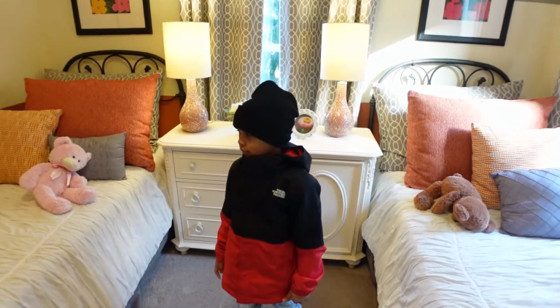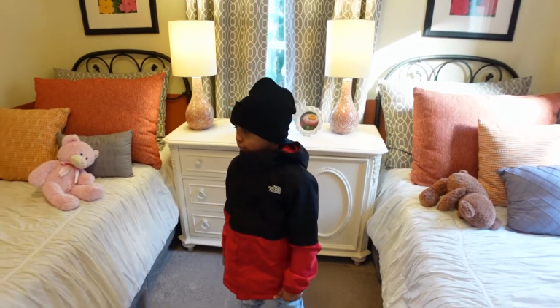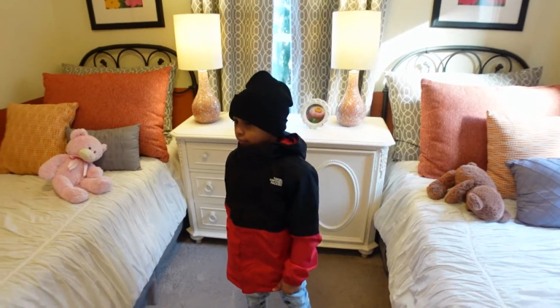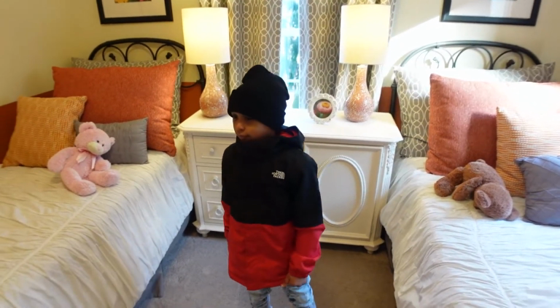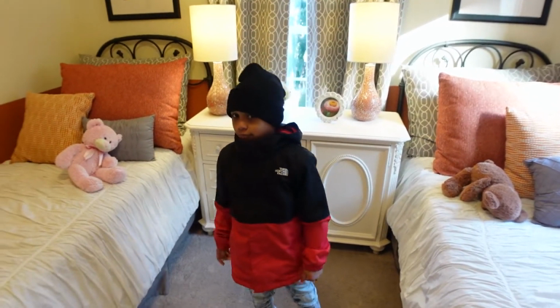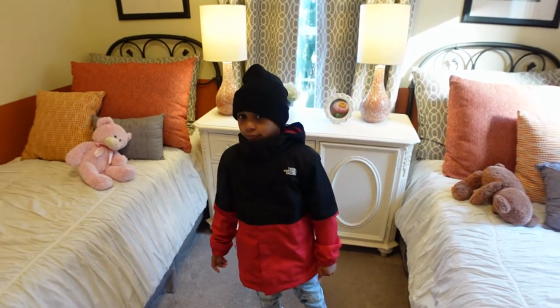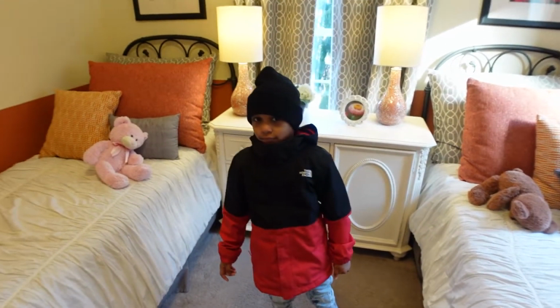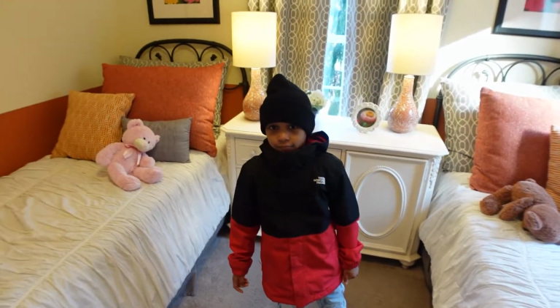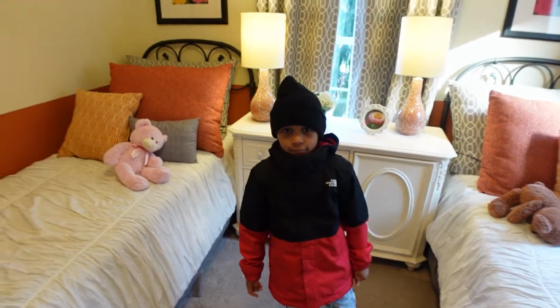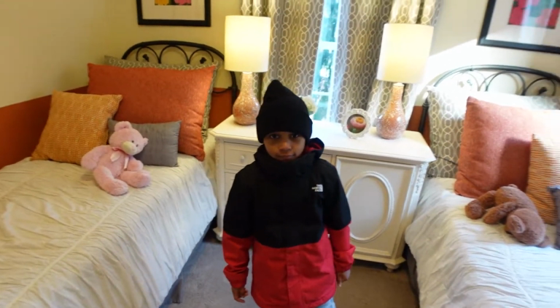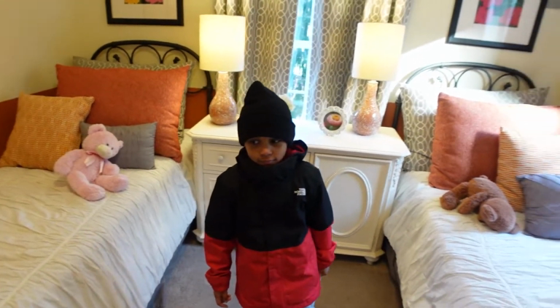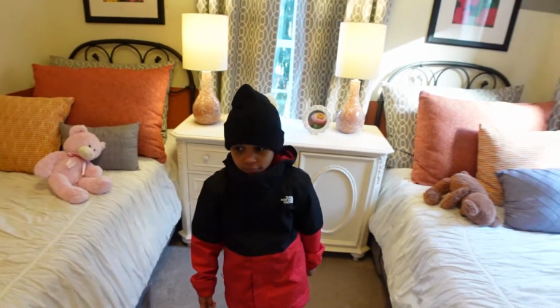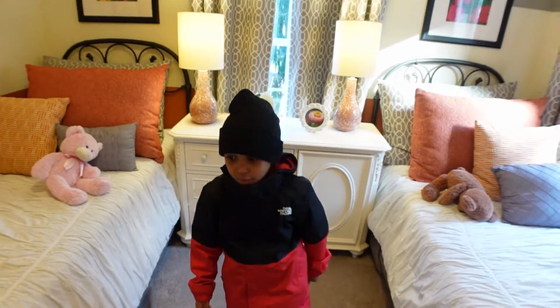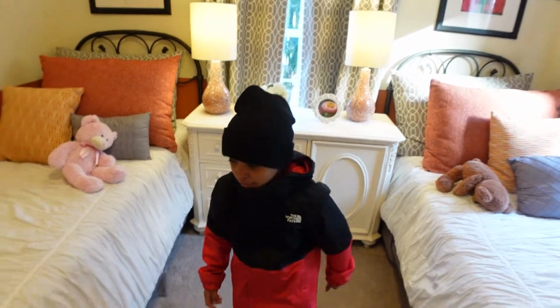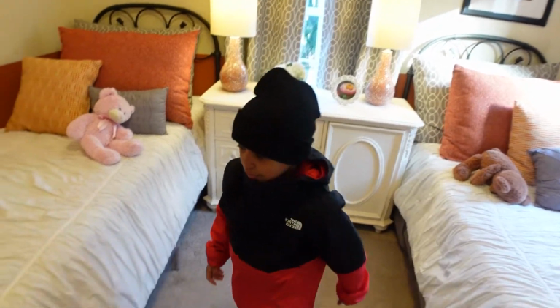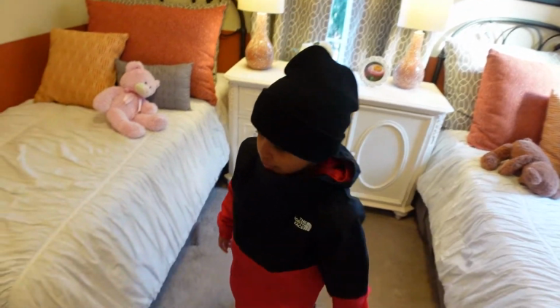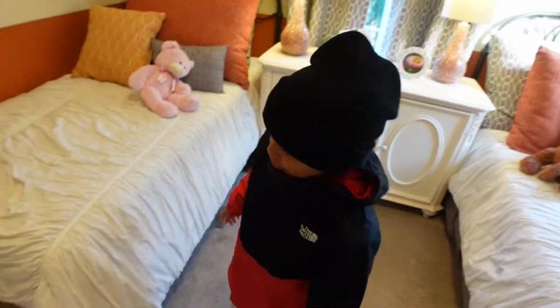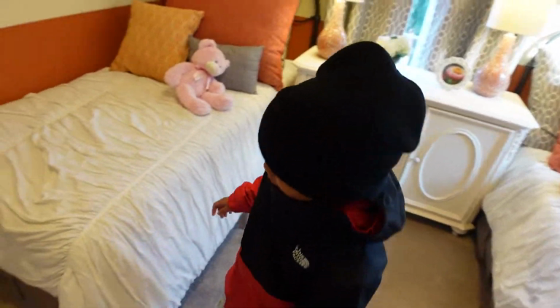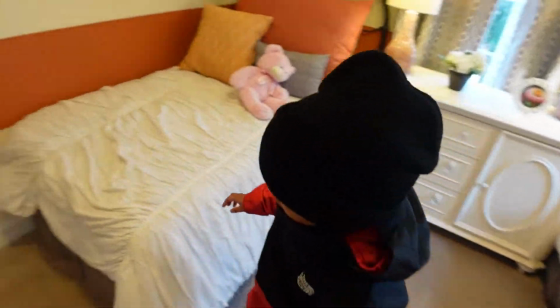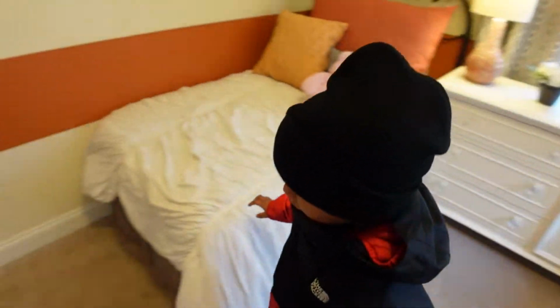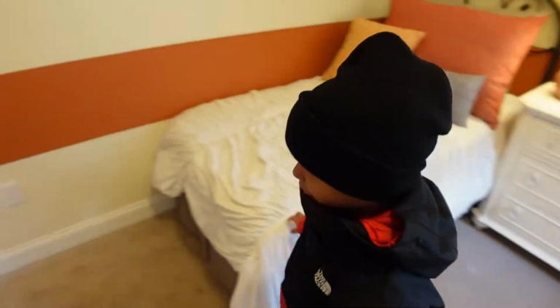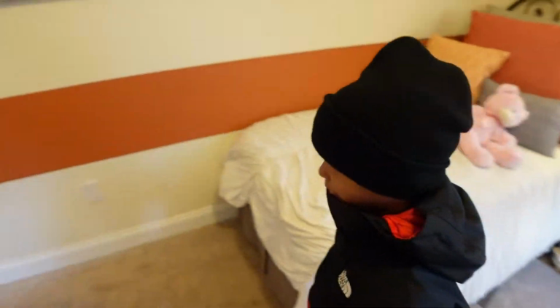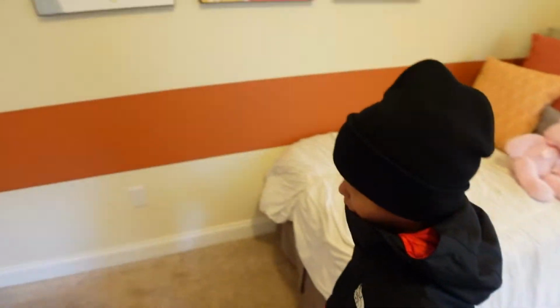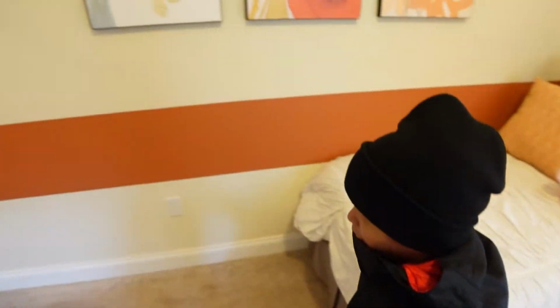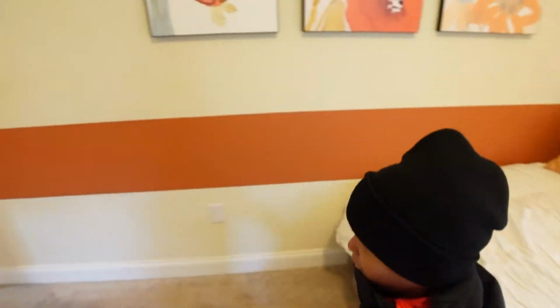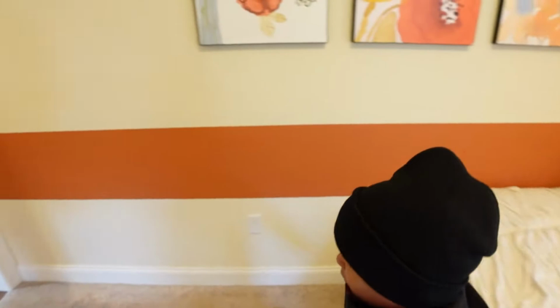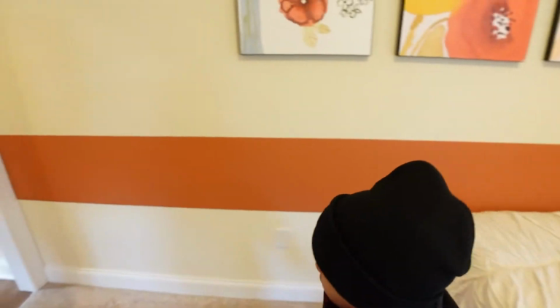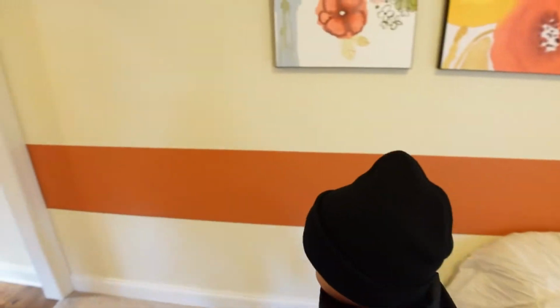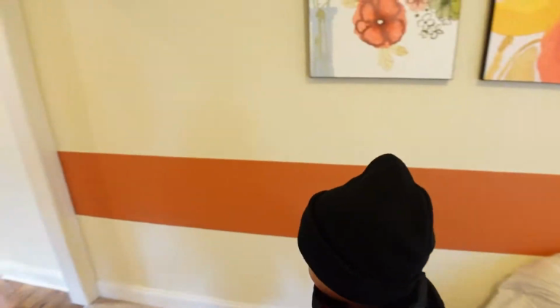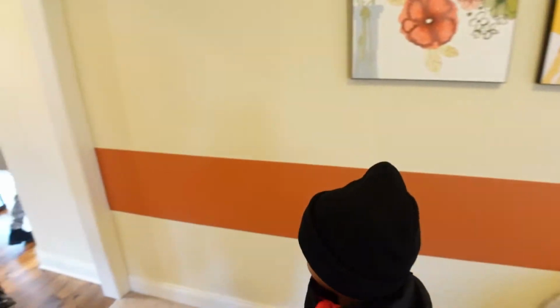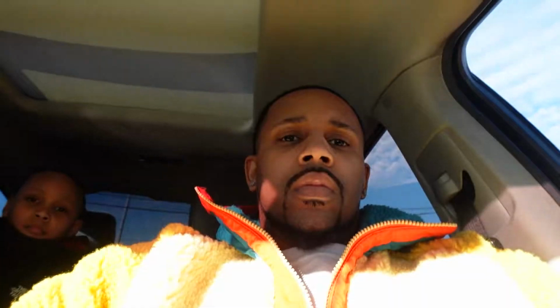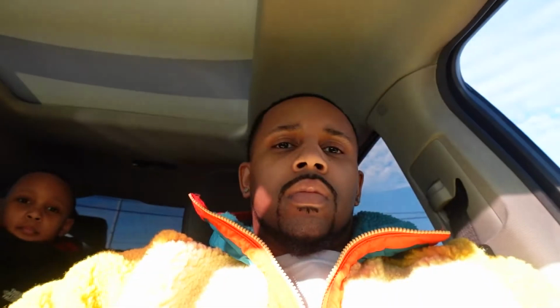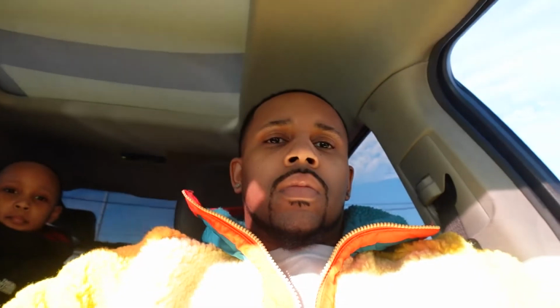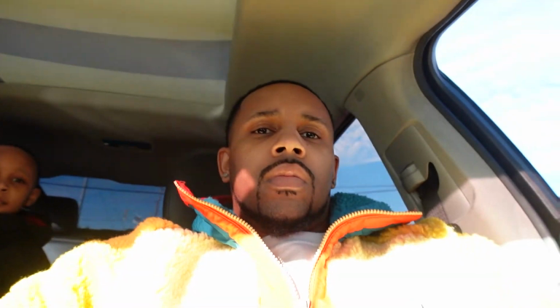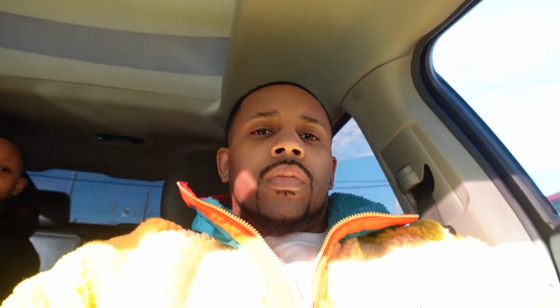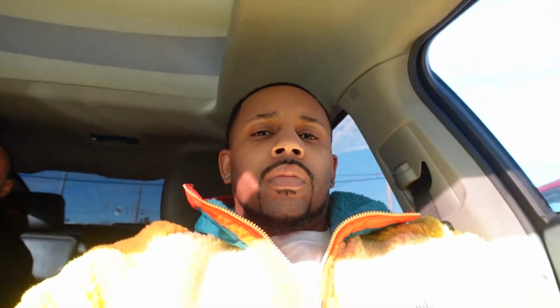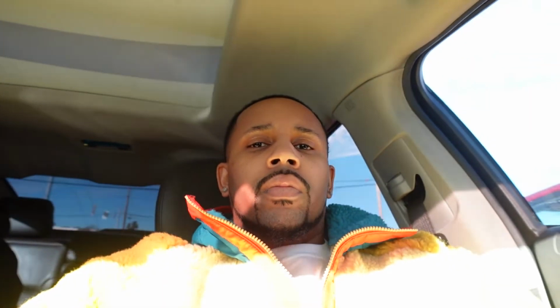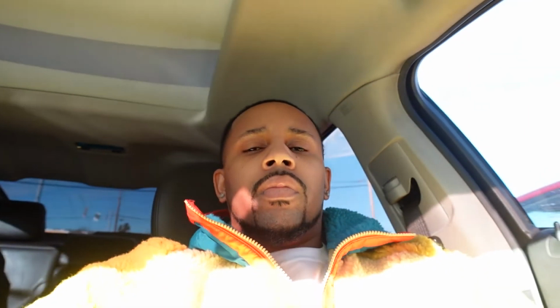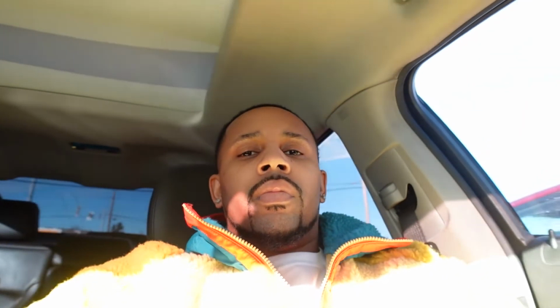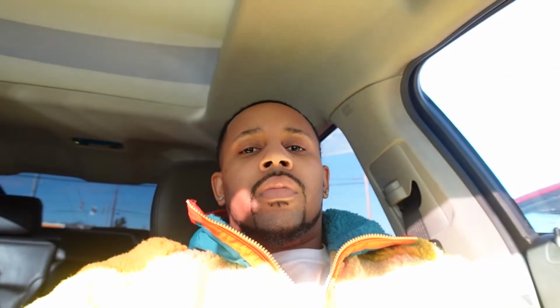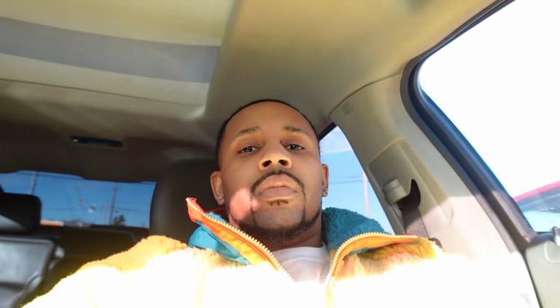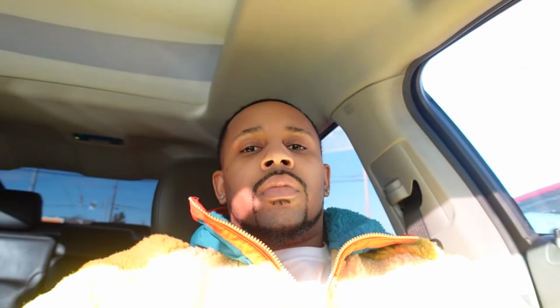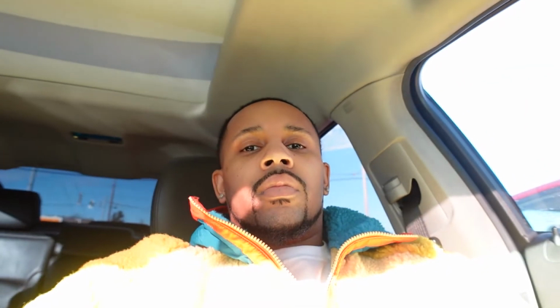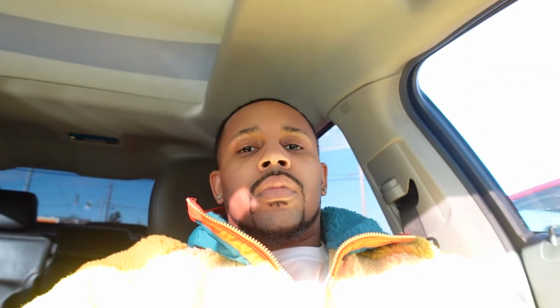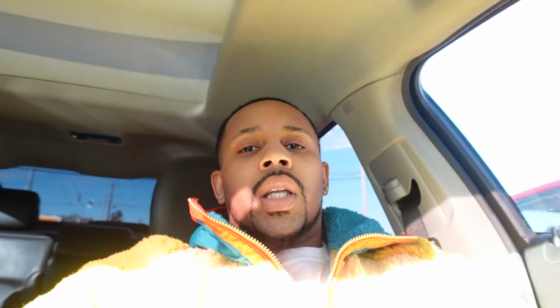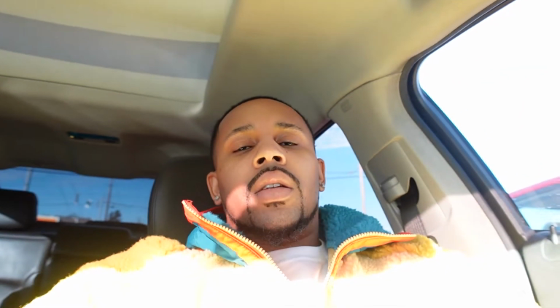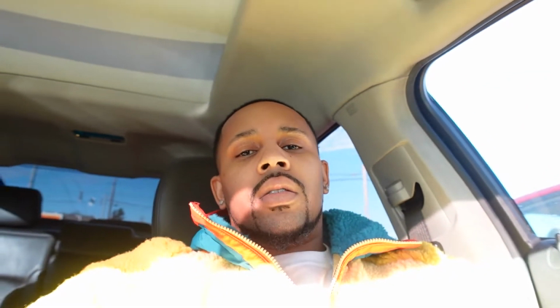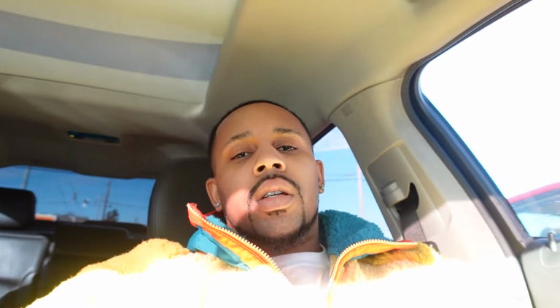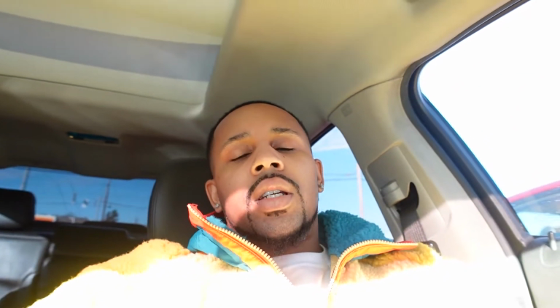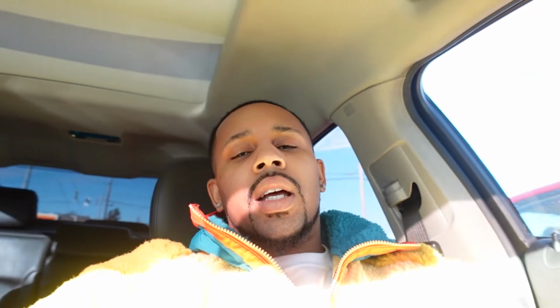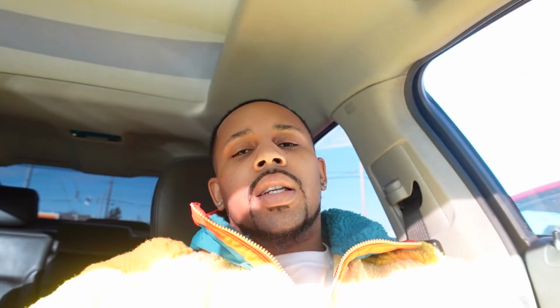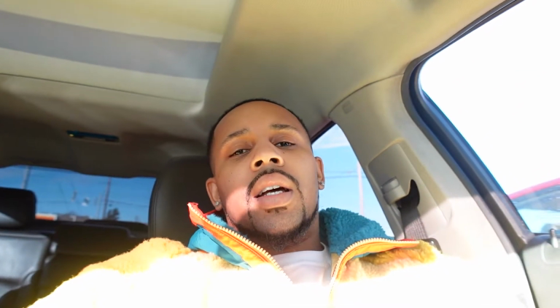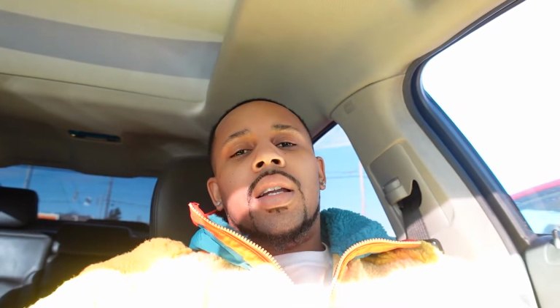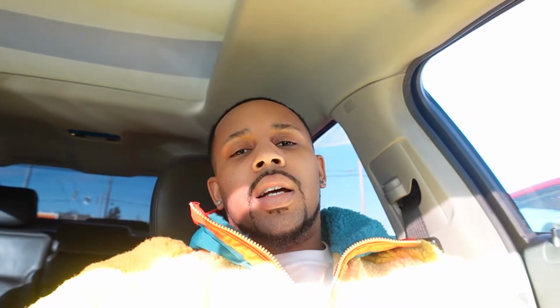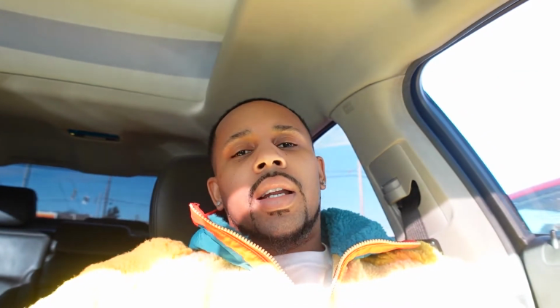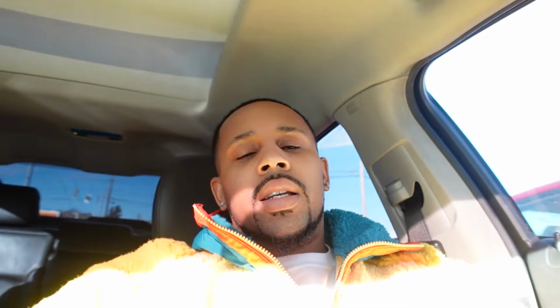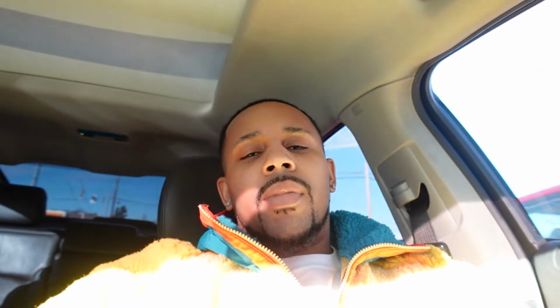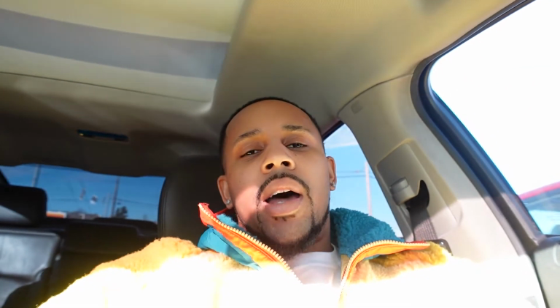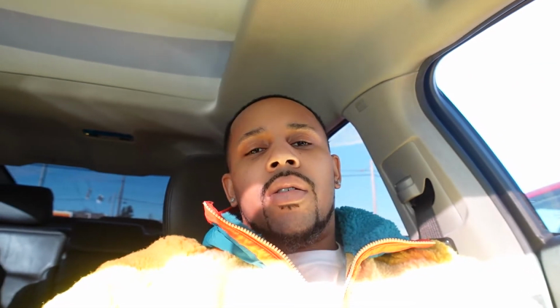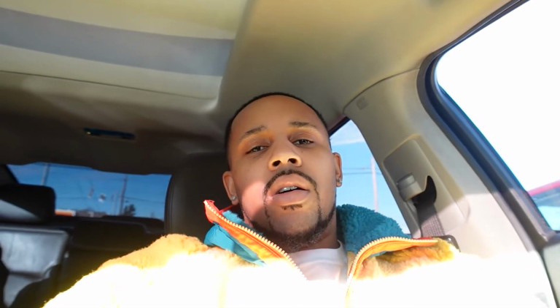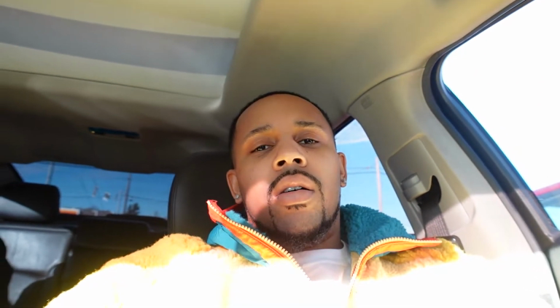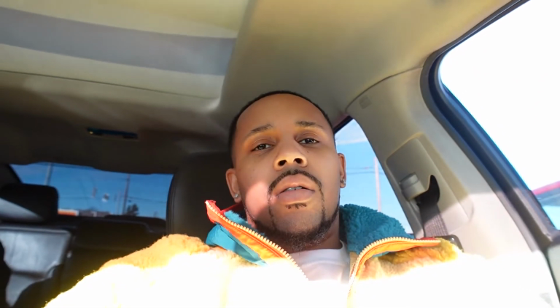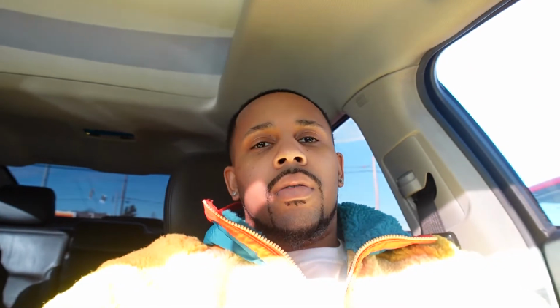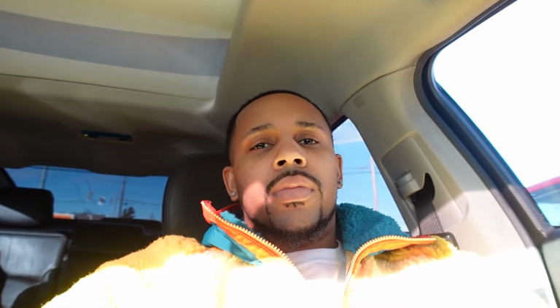Yours and Jamarion's — nope! Just got done looking at the model homes.